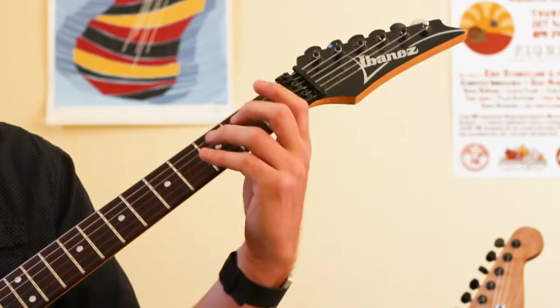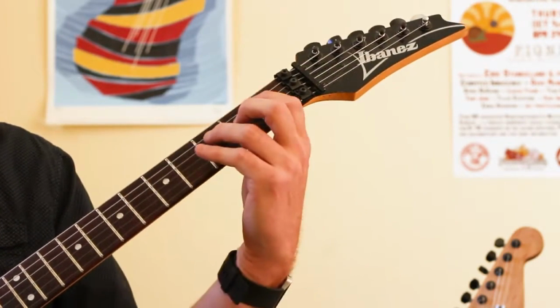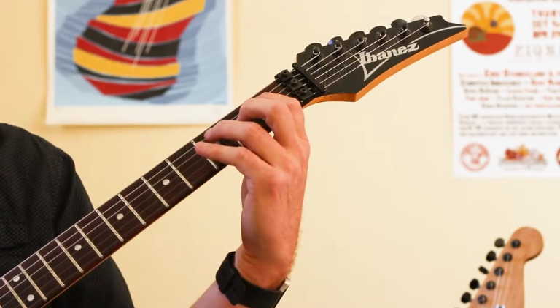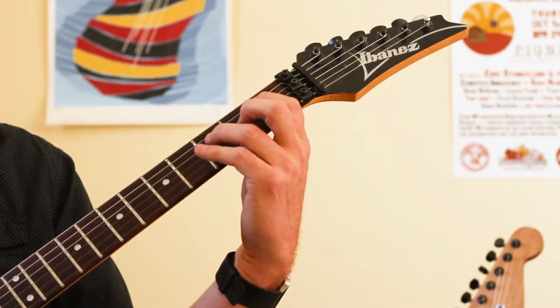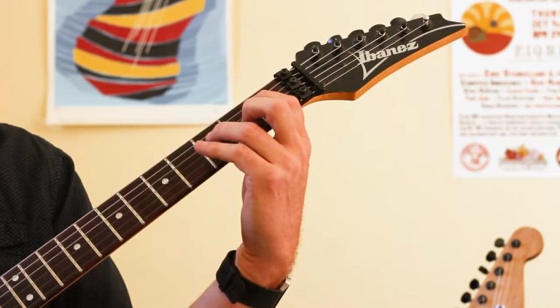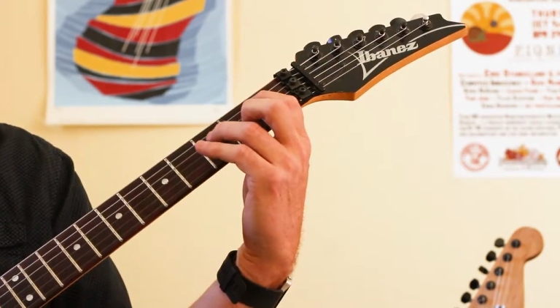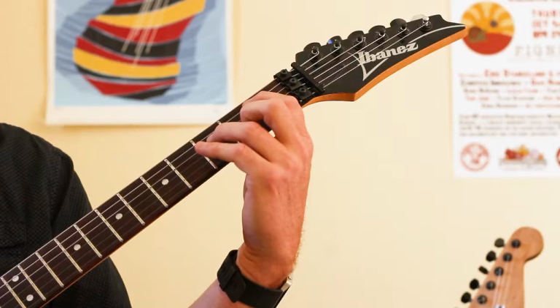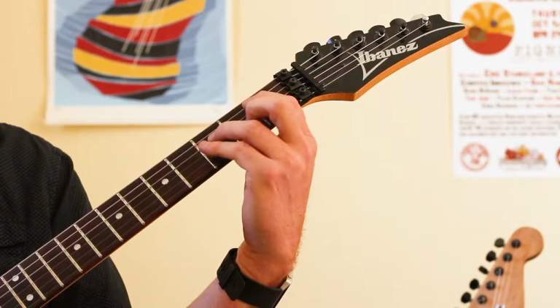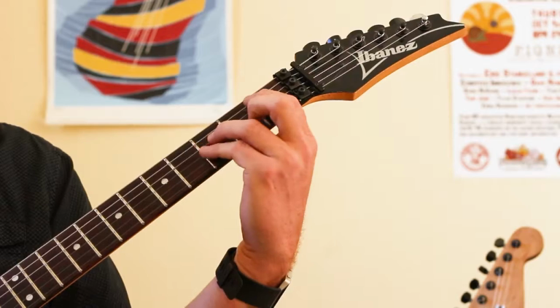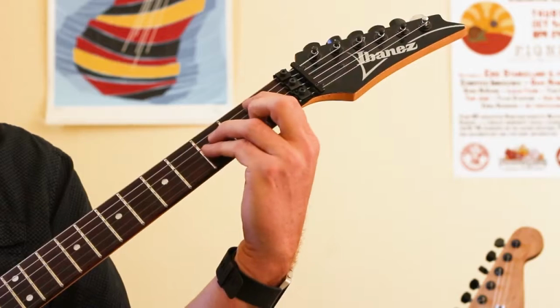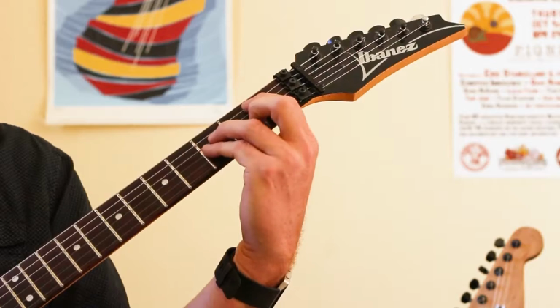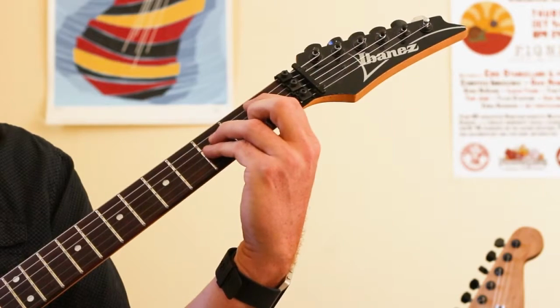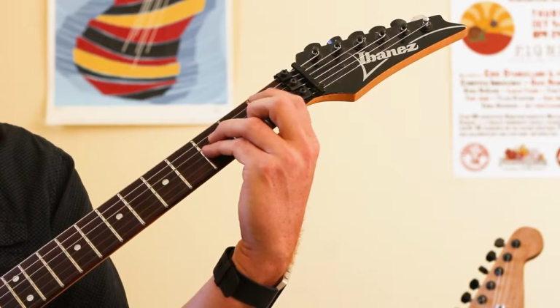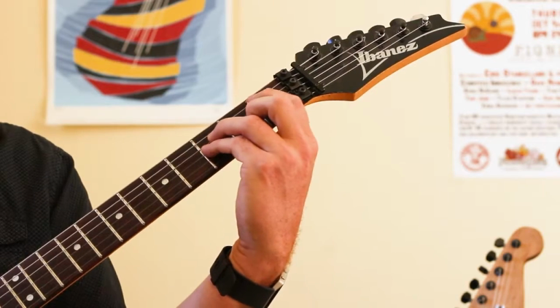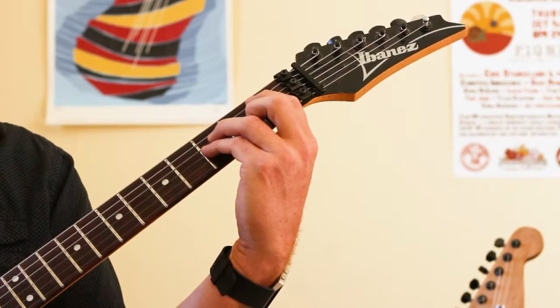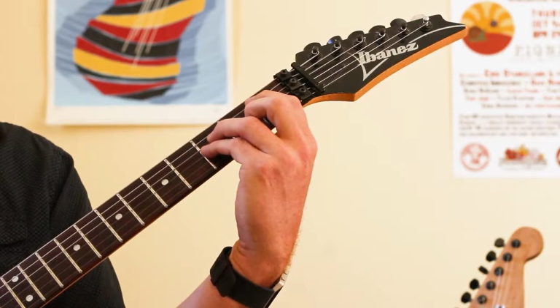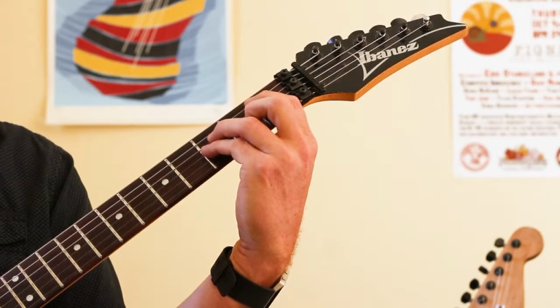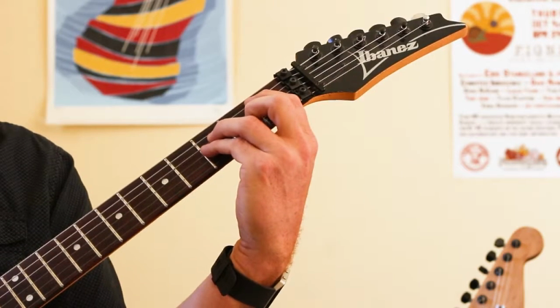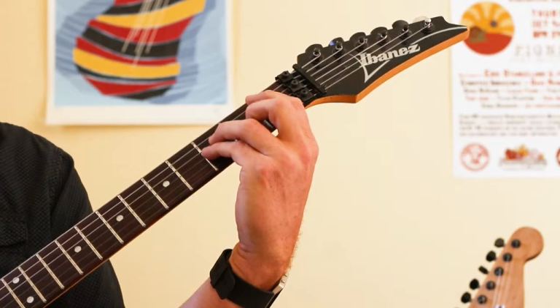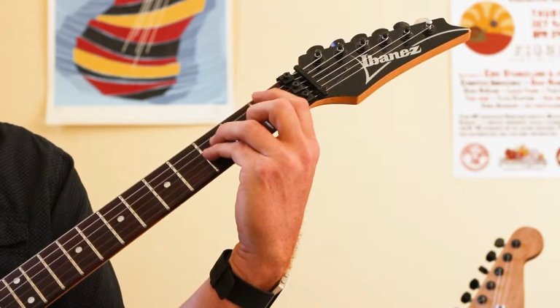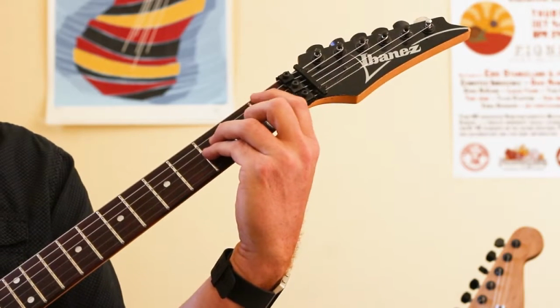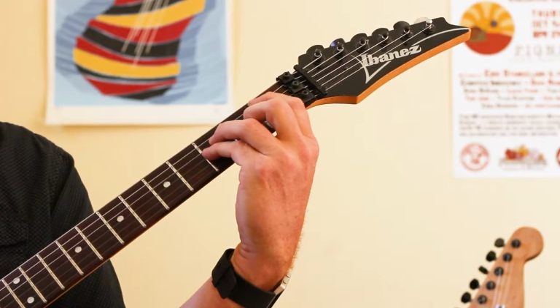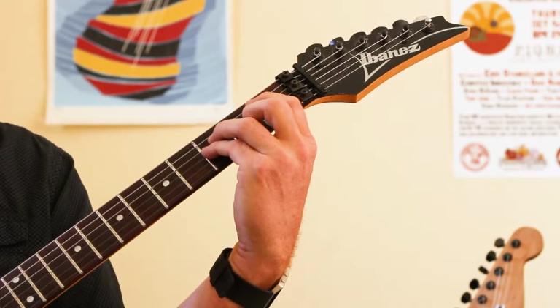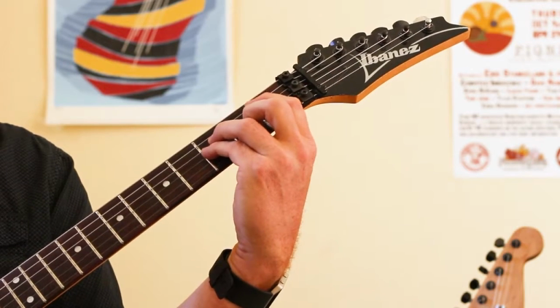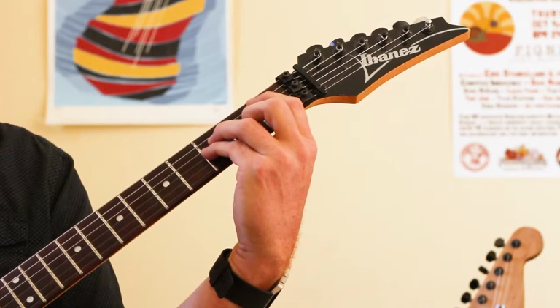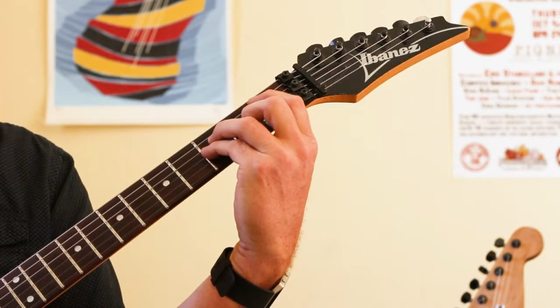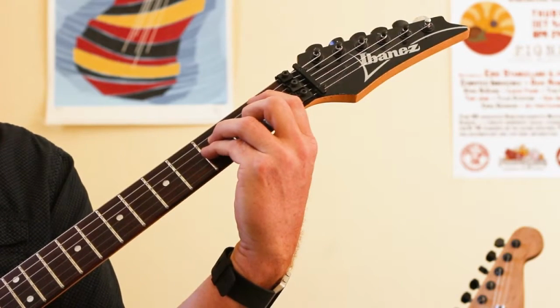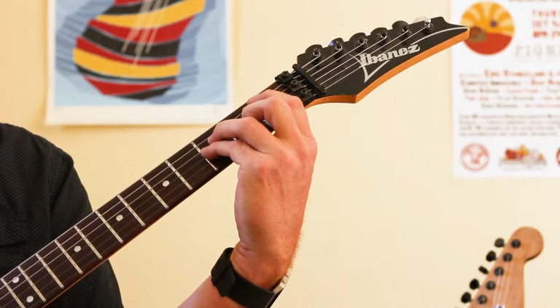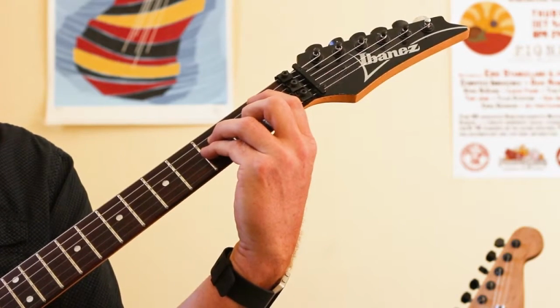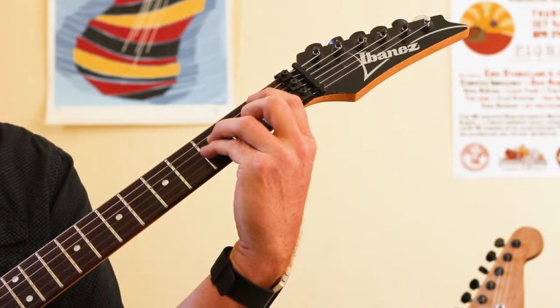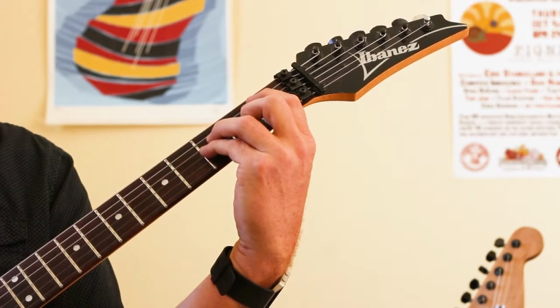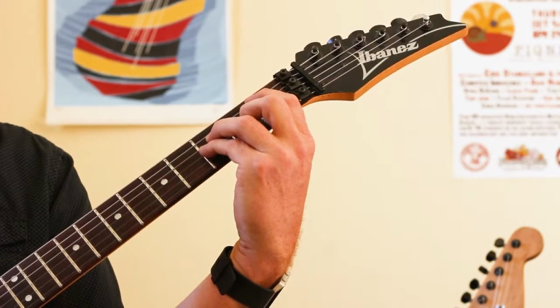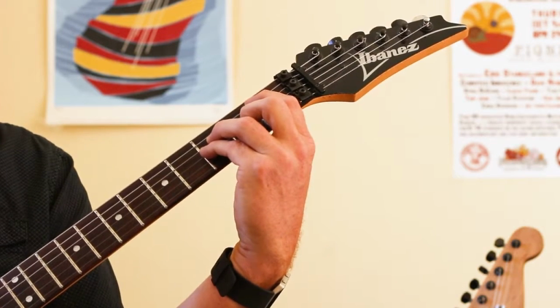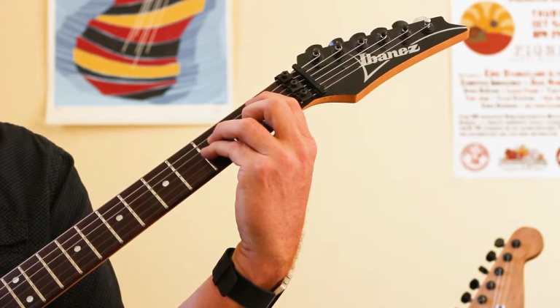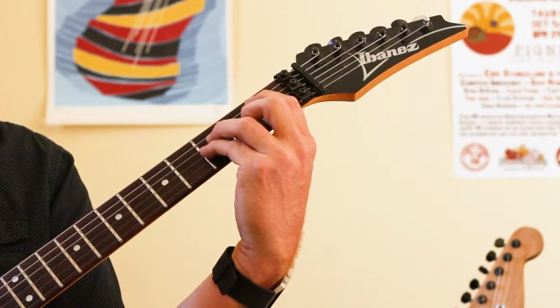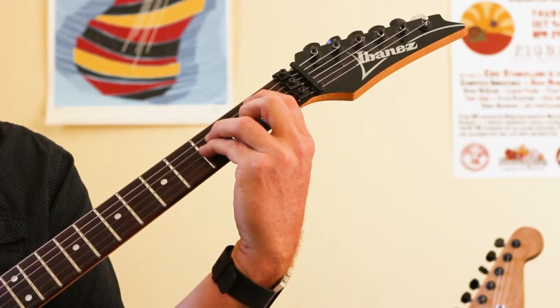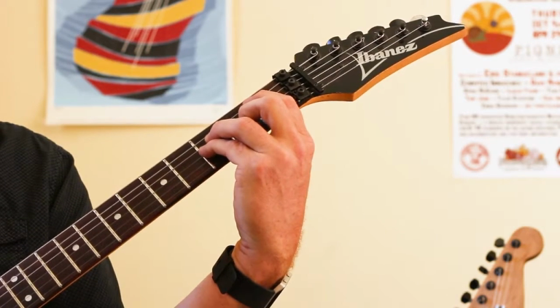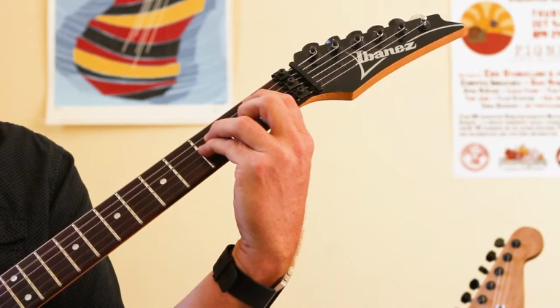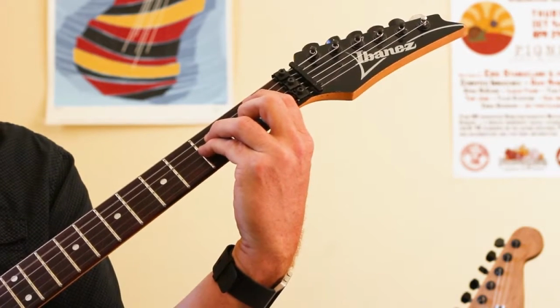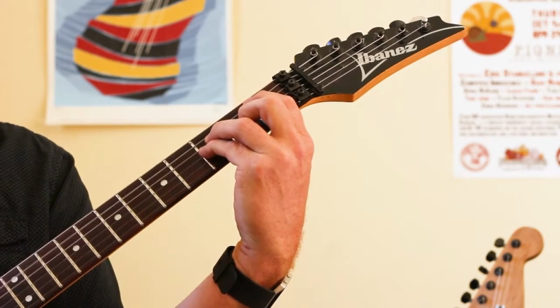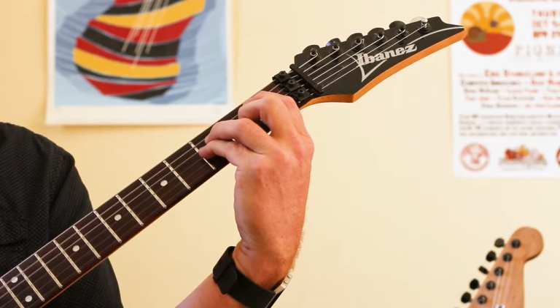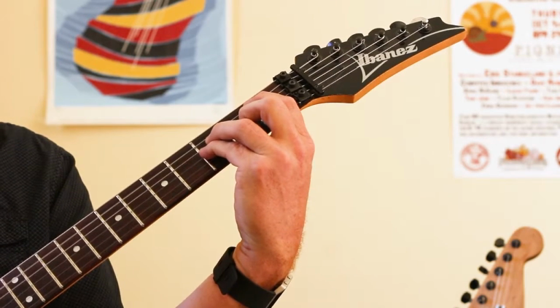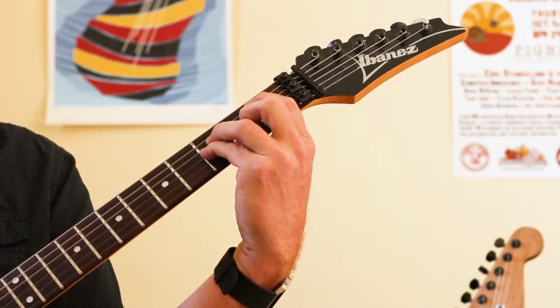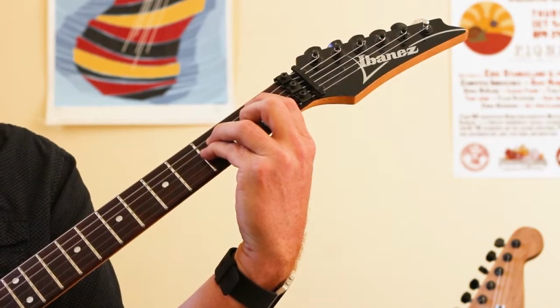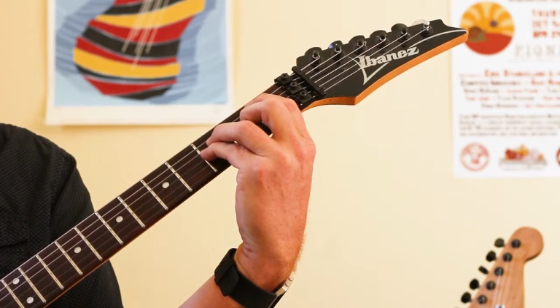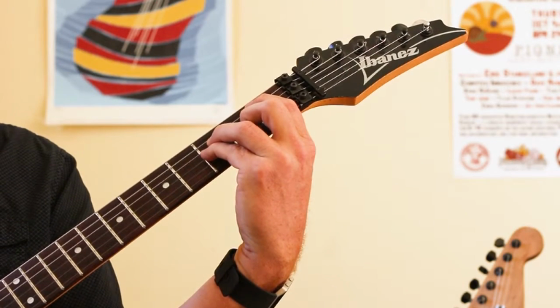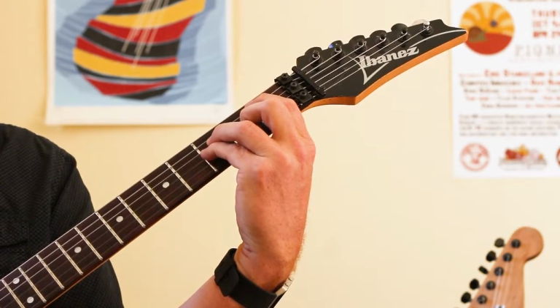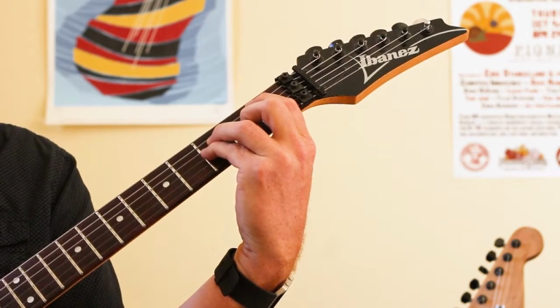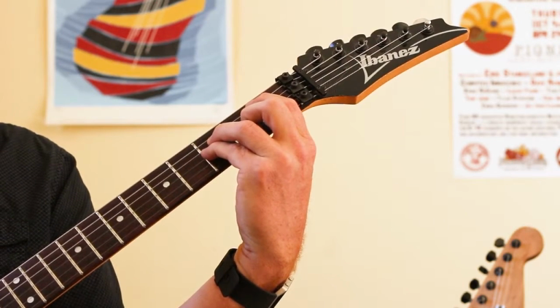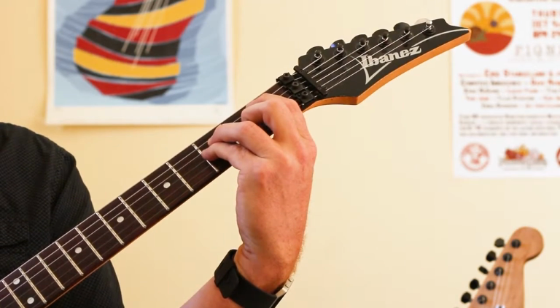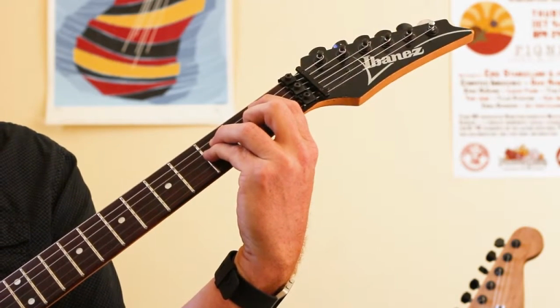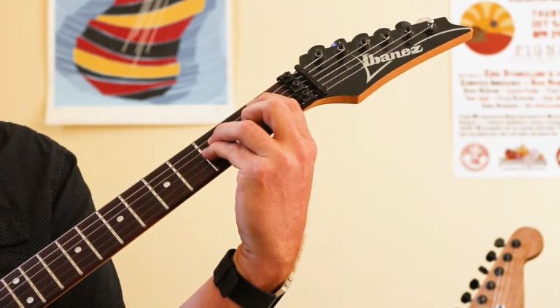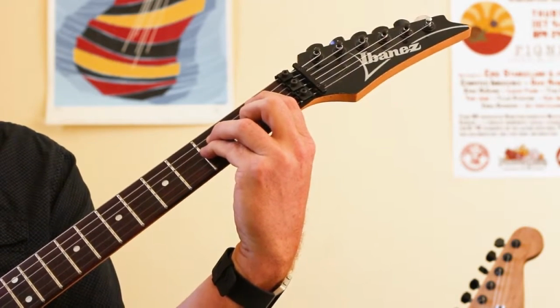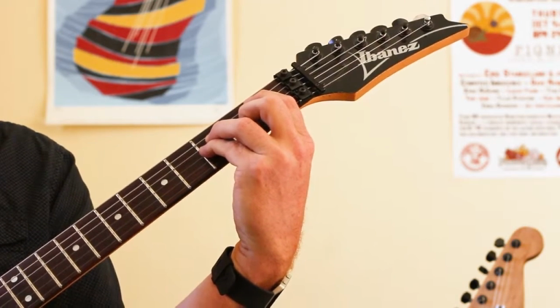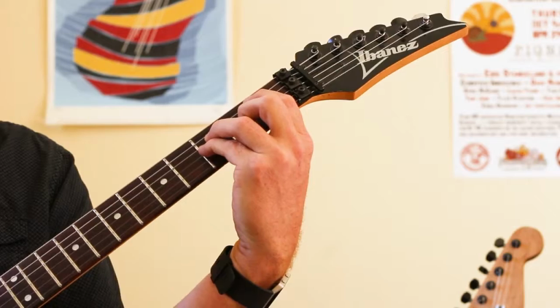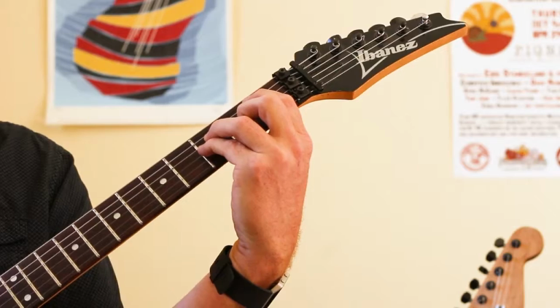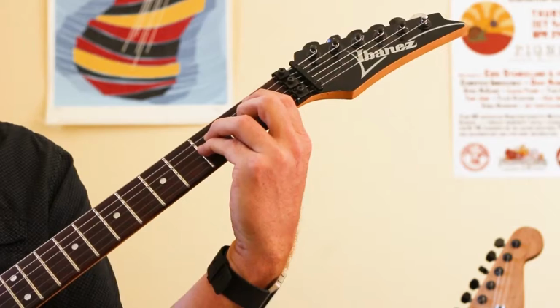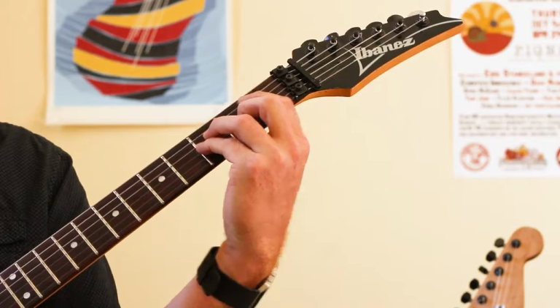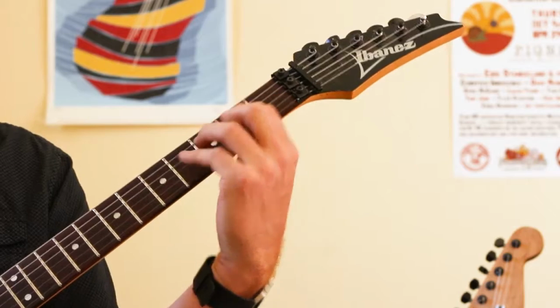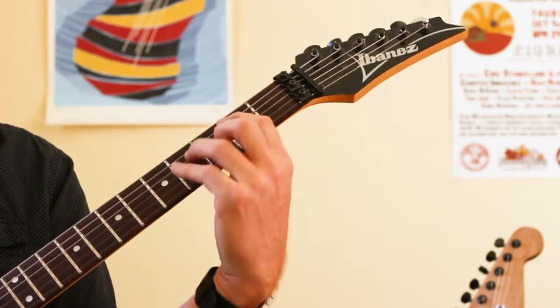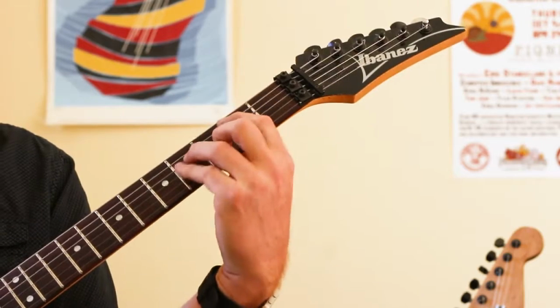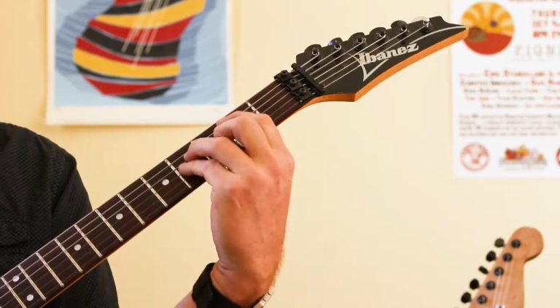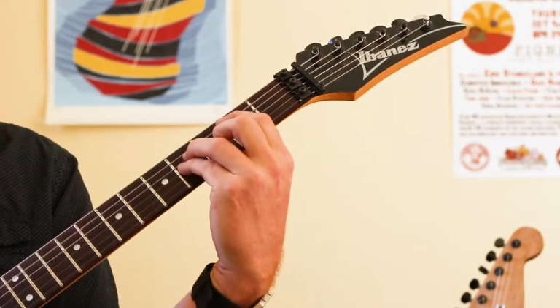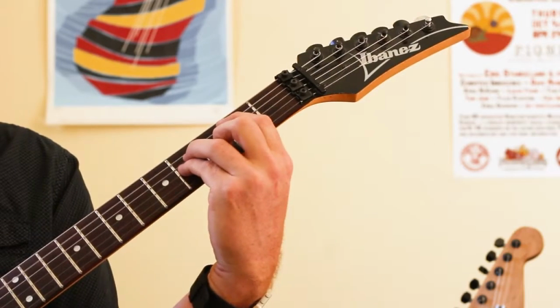Same exact thing on the next string, and what you're going to notice is when you do it on the next string, it's going to sound kind of sad — and that's basically a minor chord.